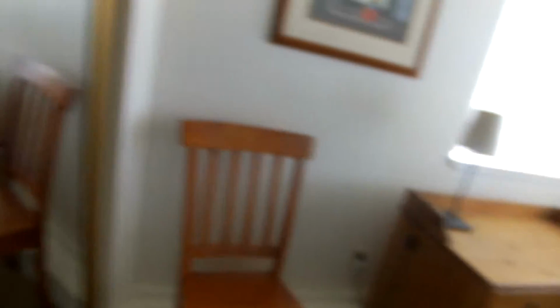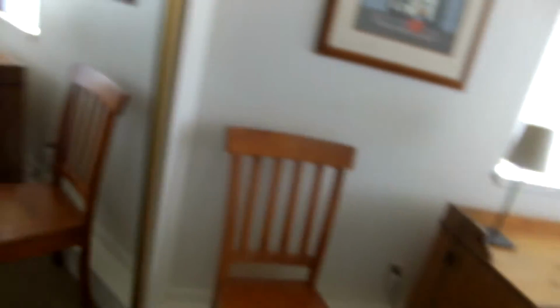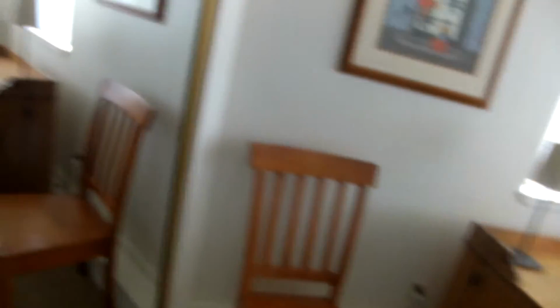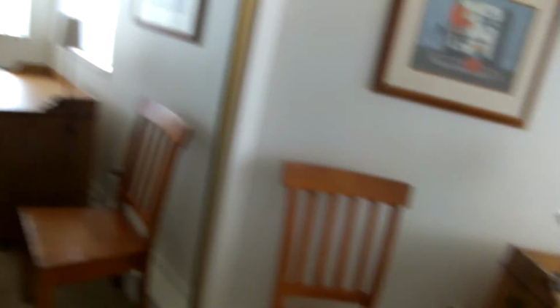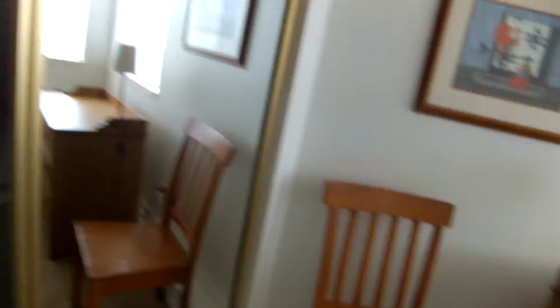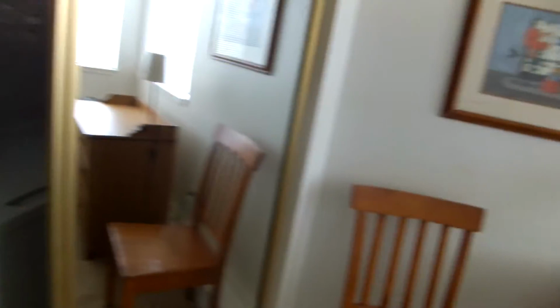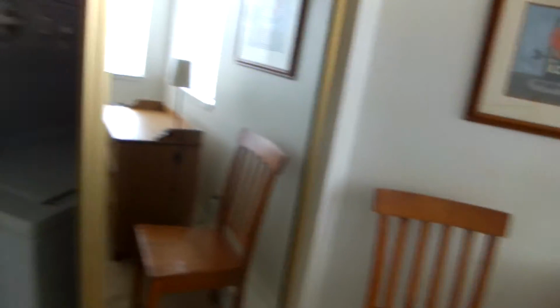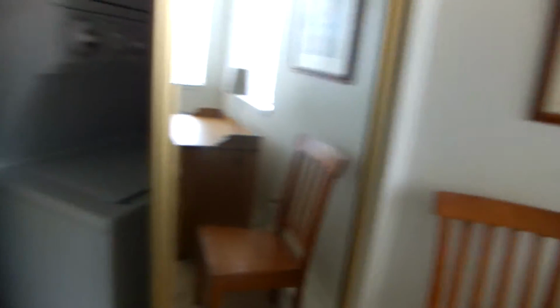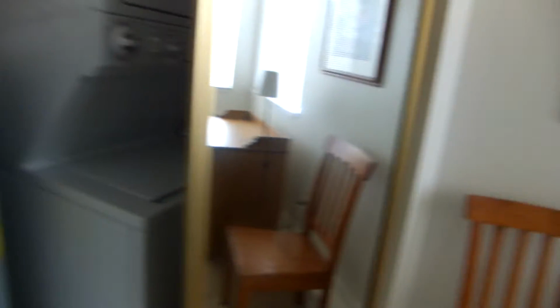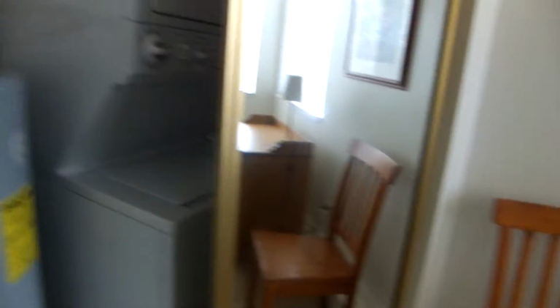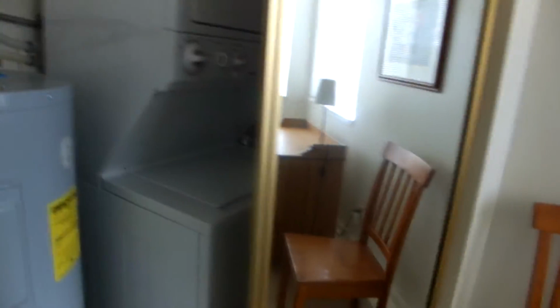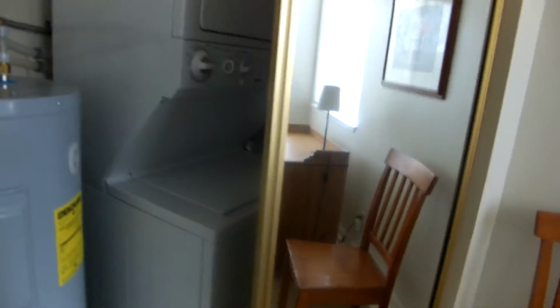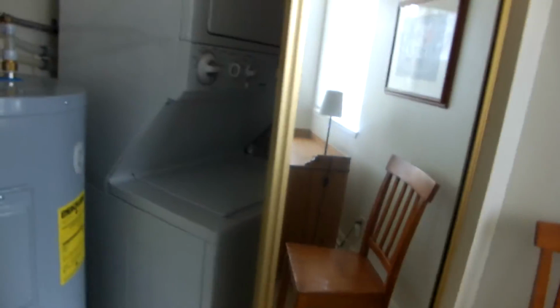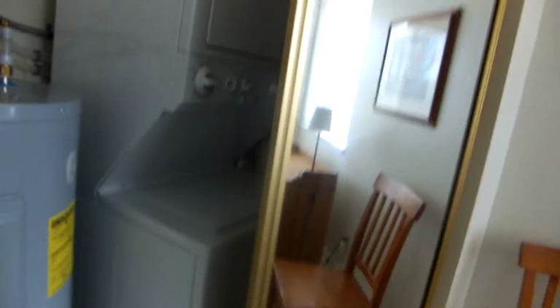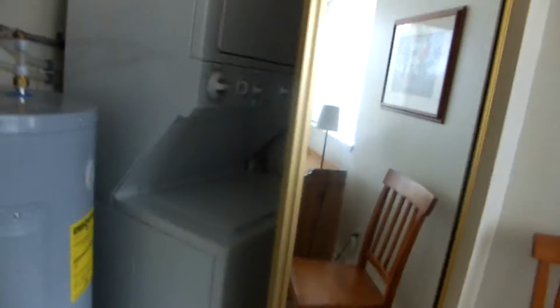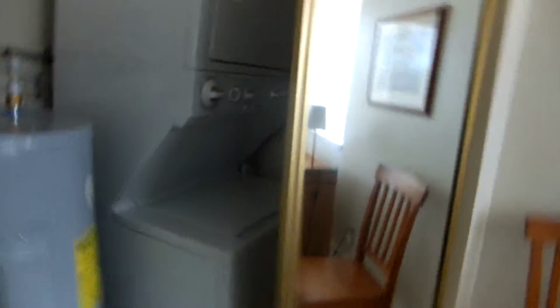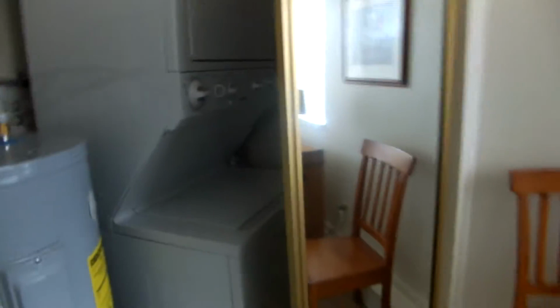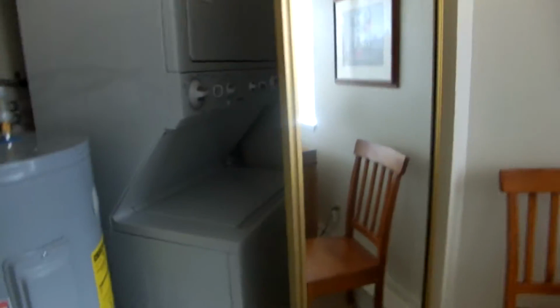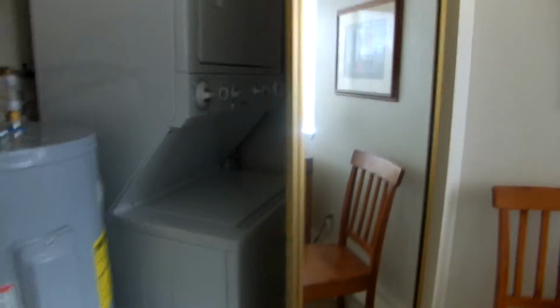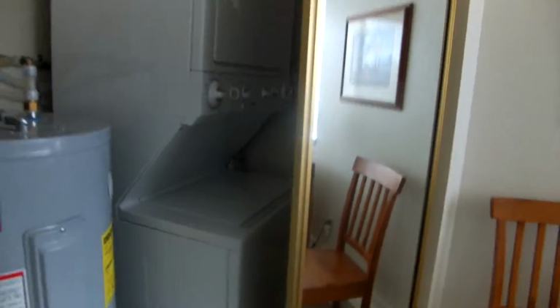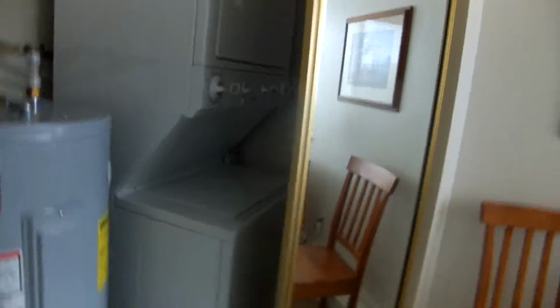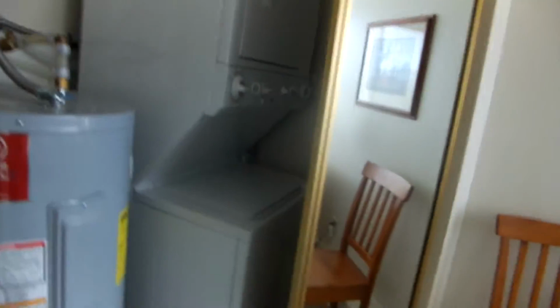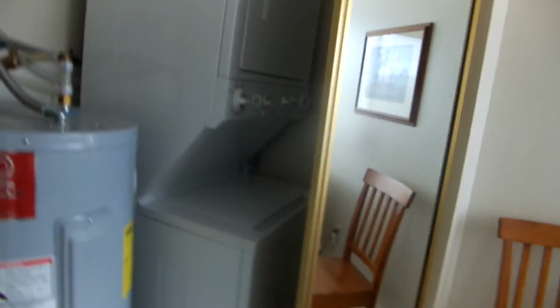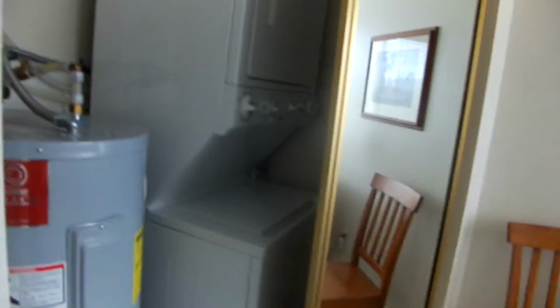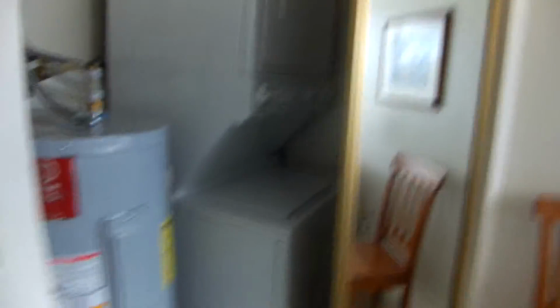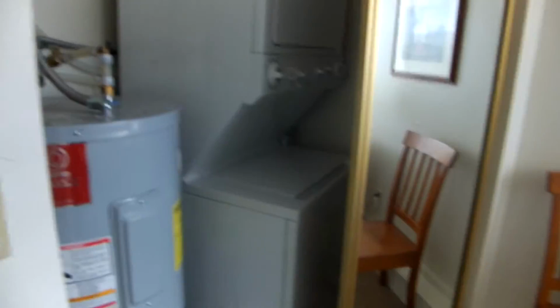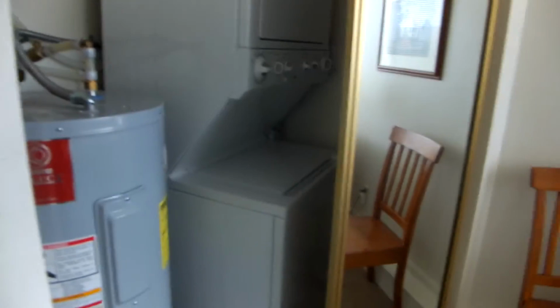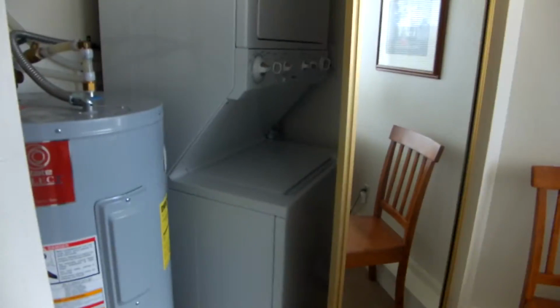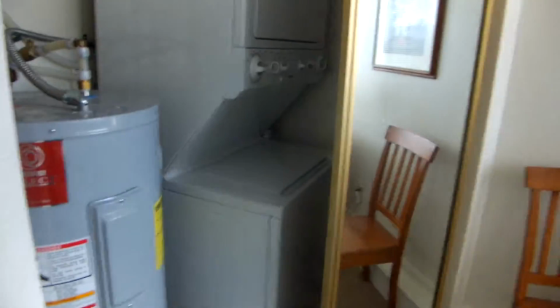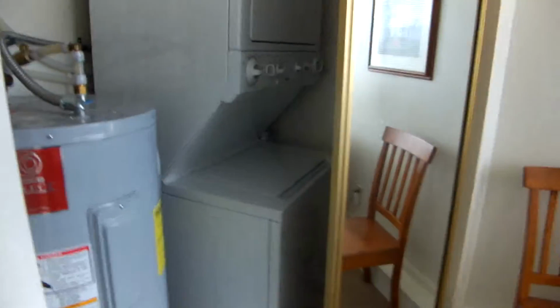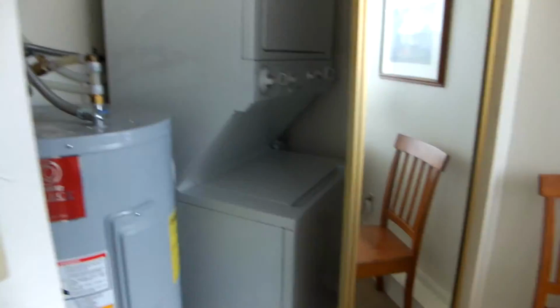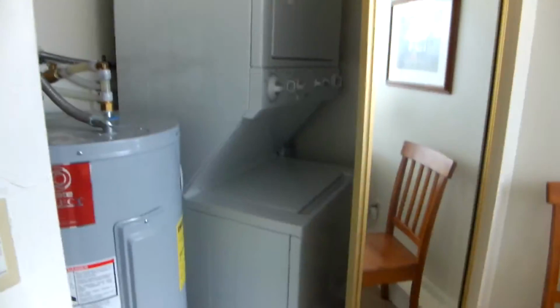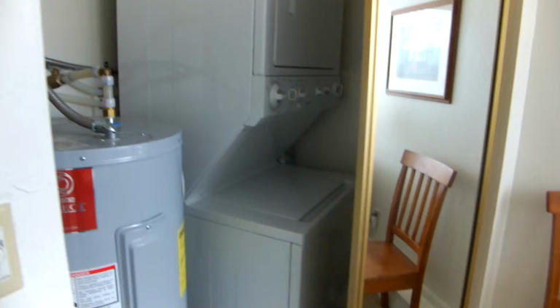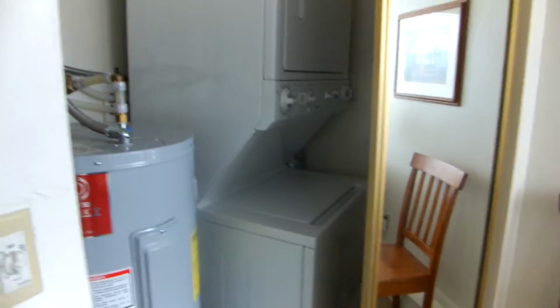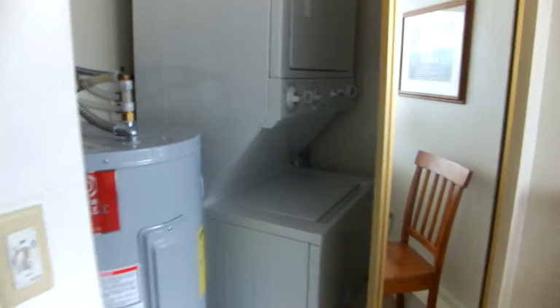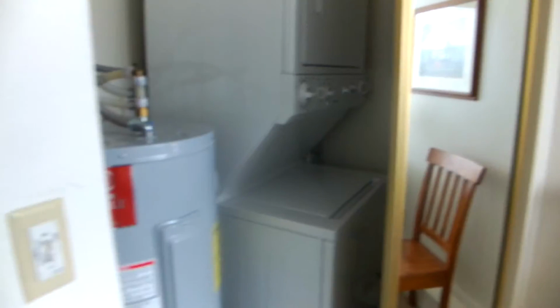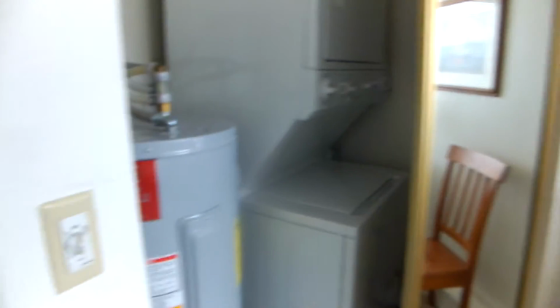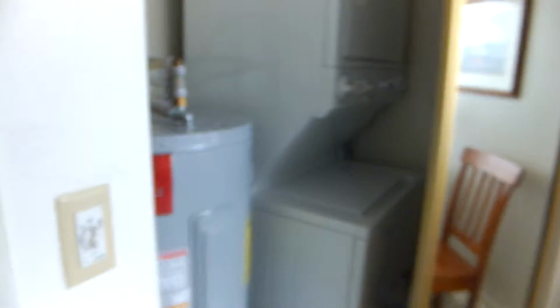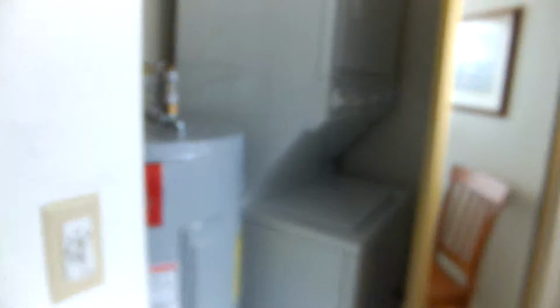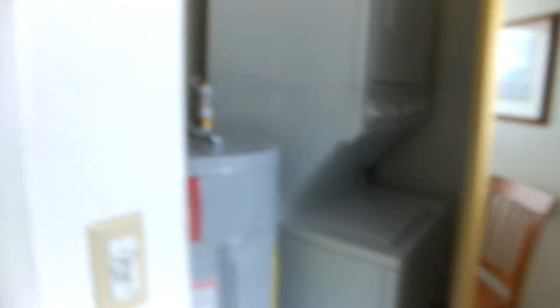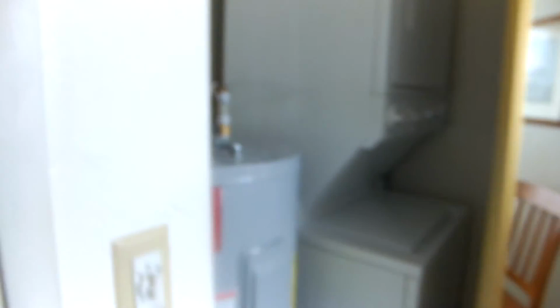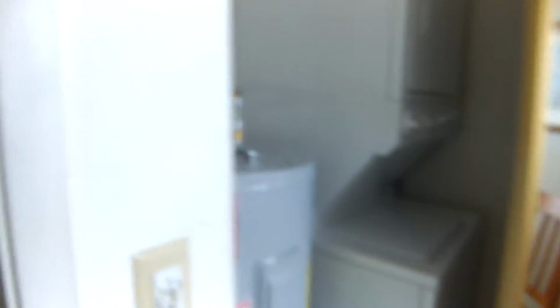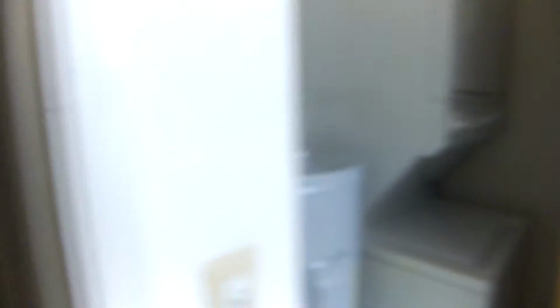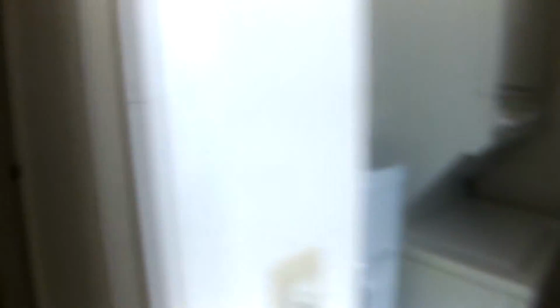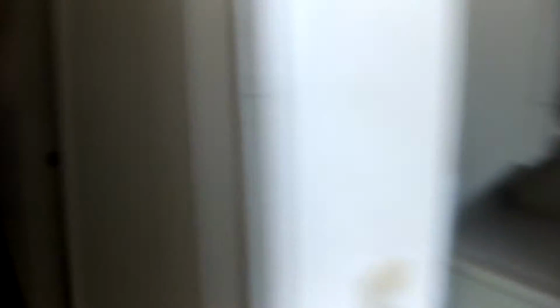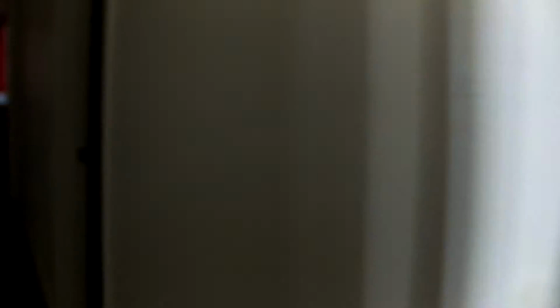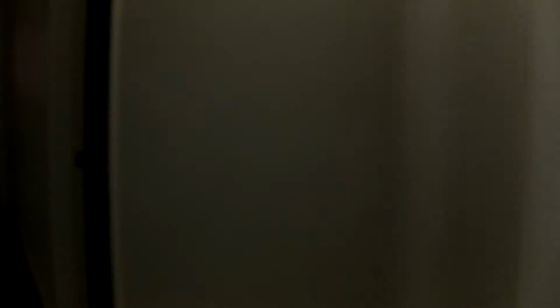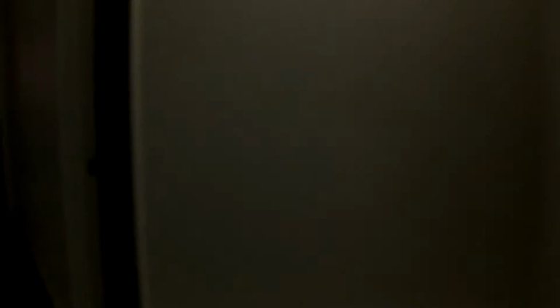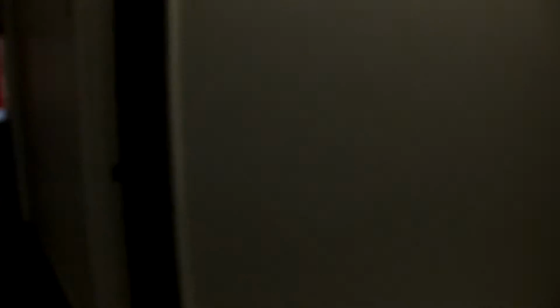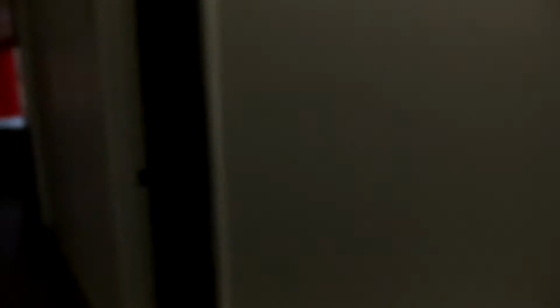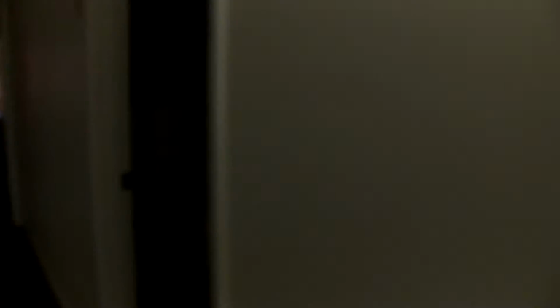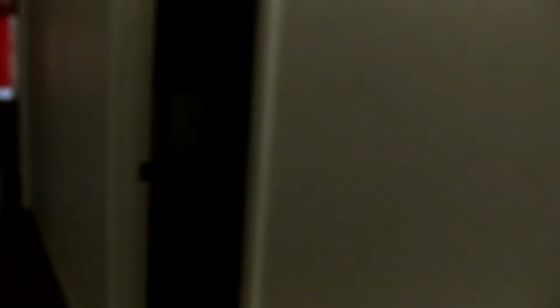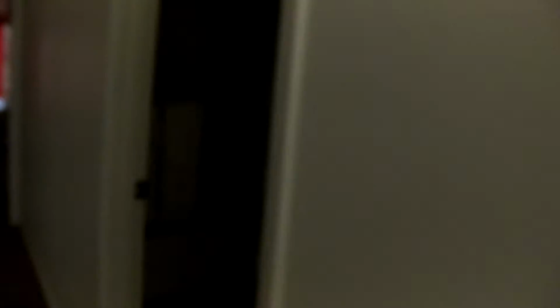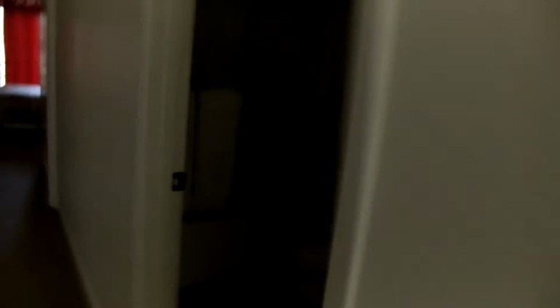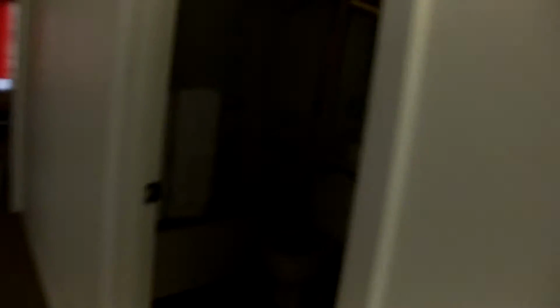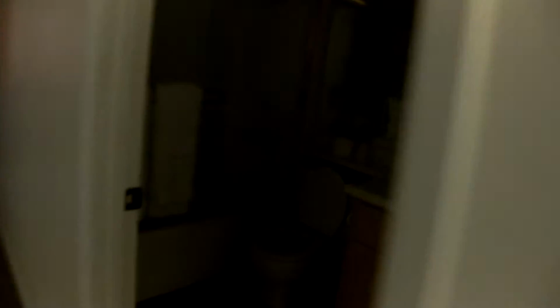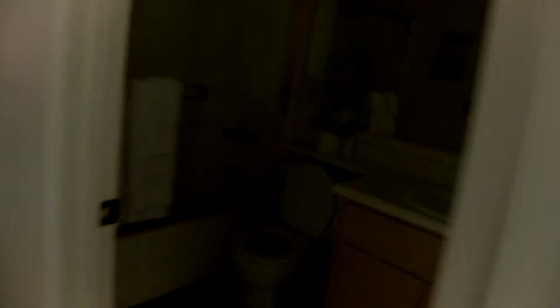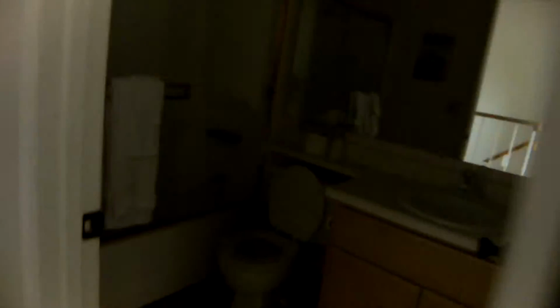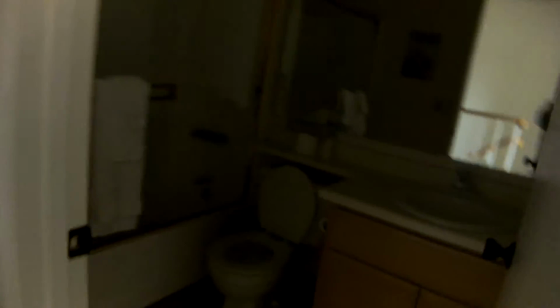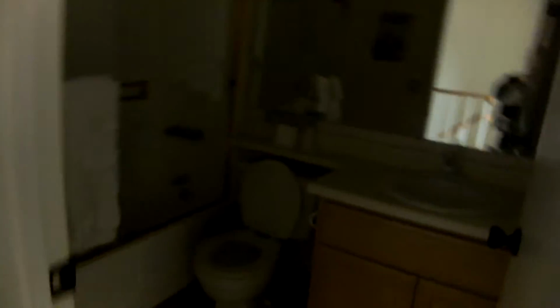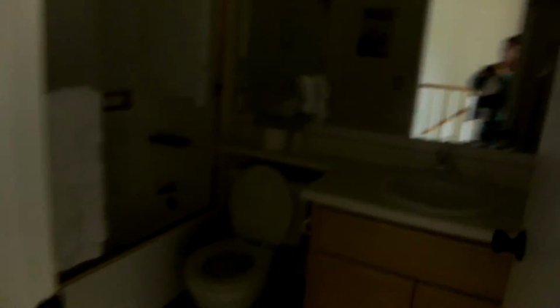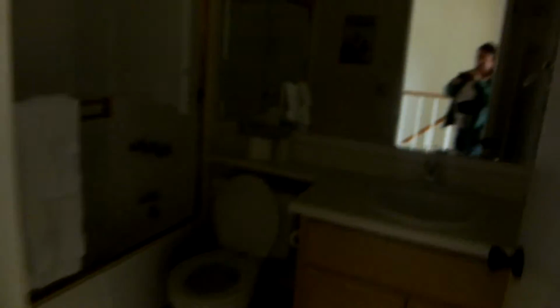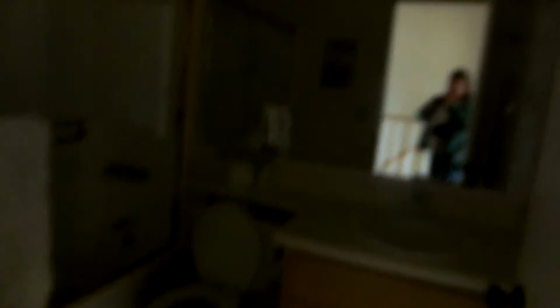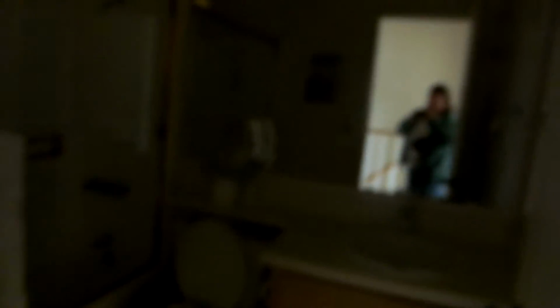In here is the water heater, that would always stay of course, a stackable washer dryer, and a bathroom.